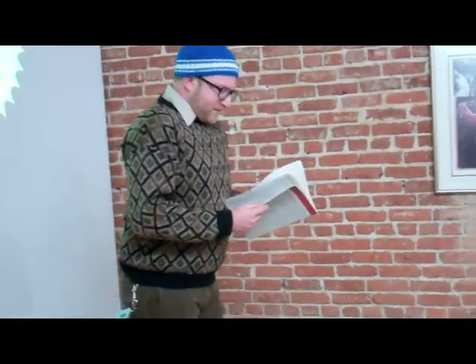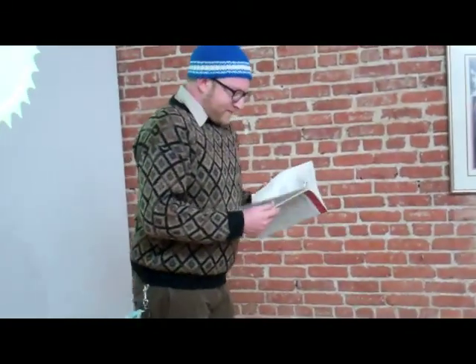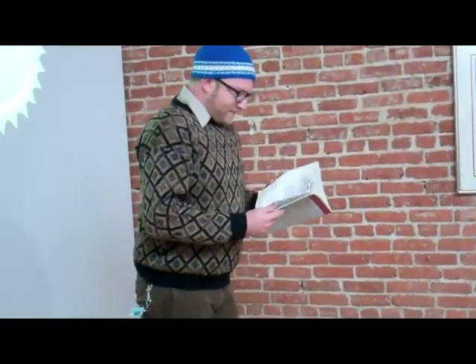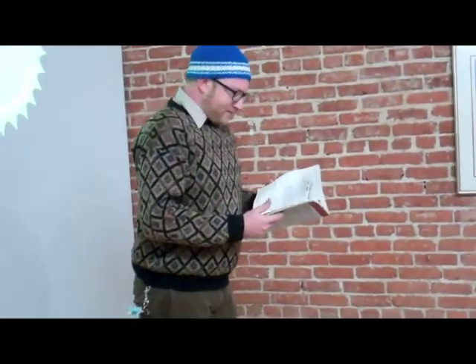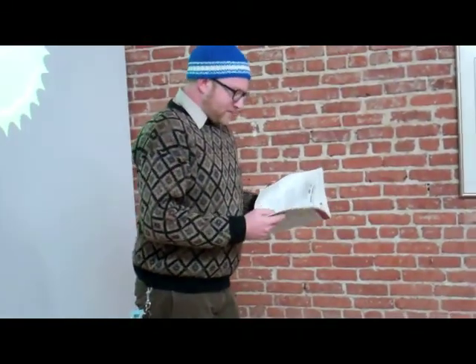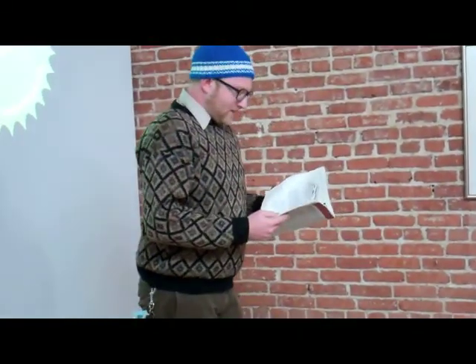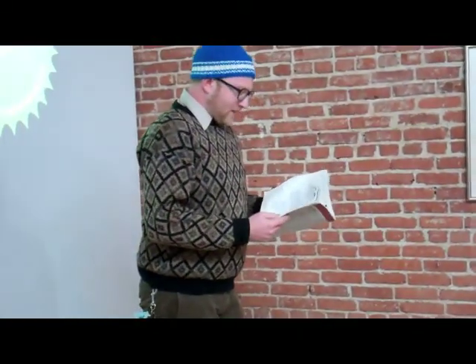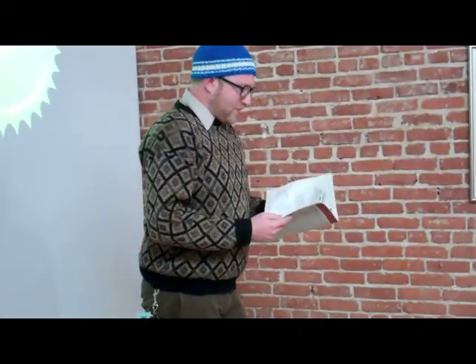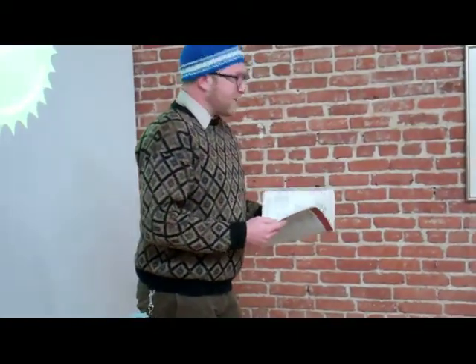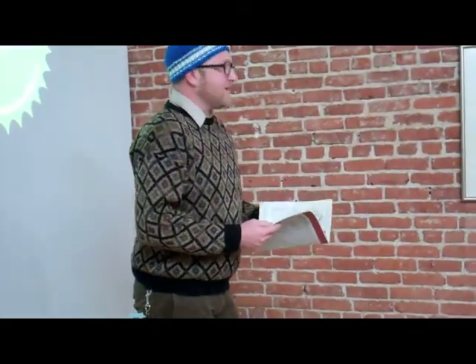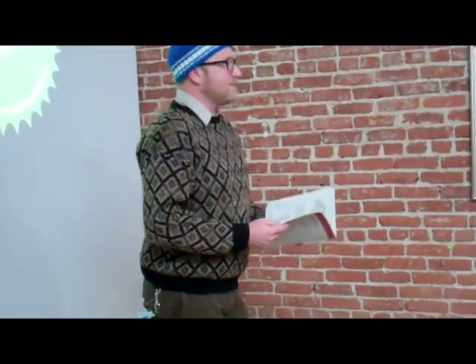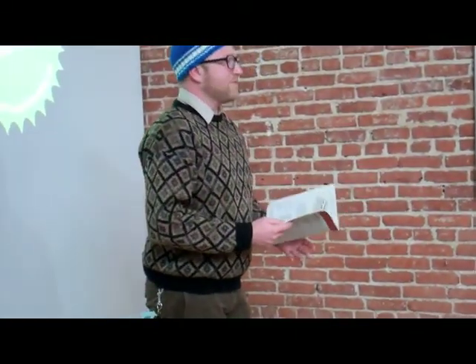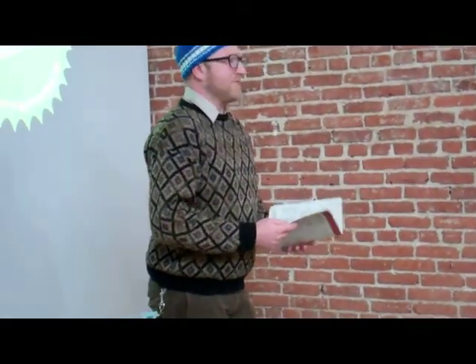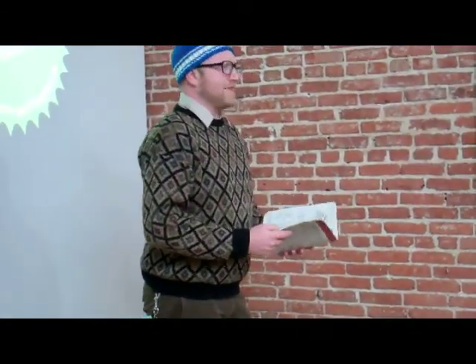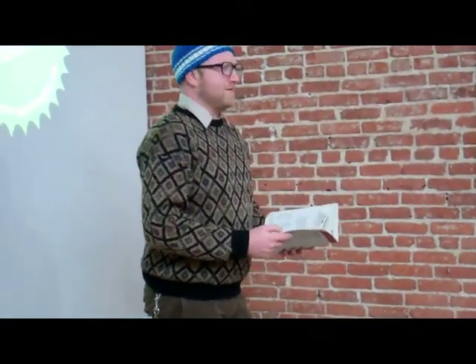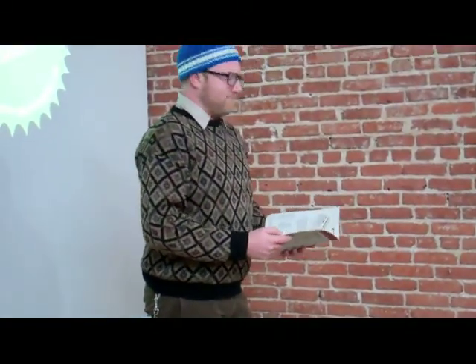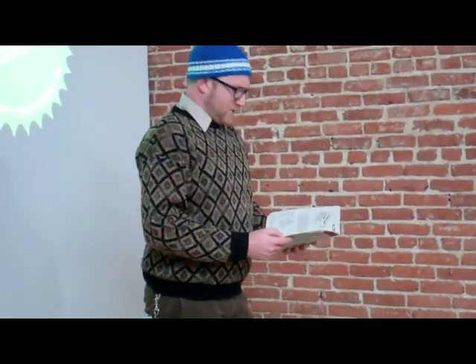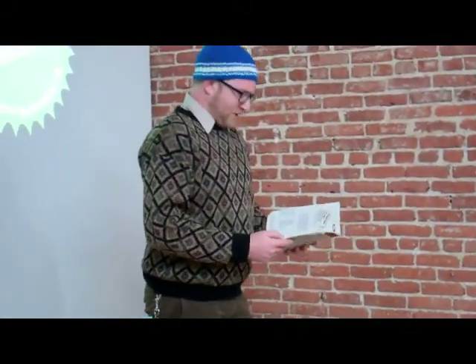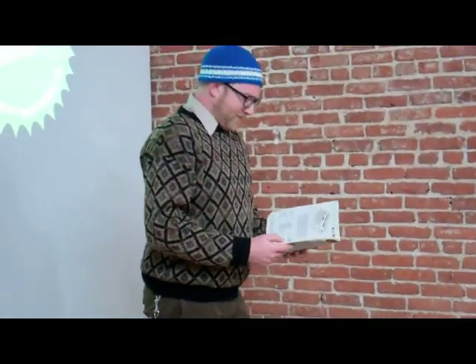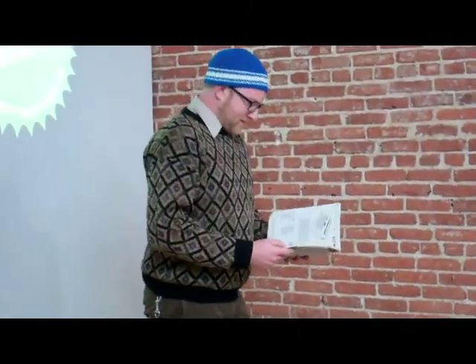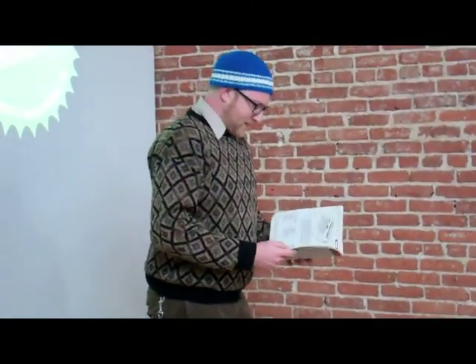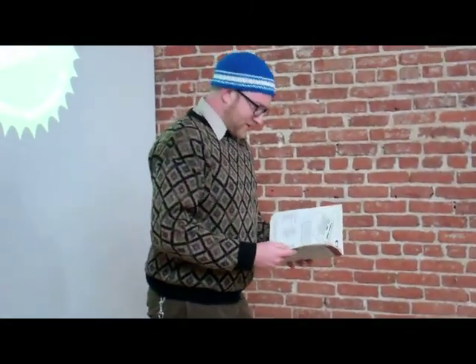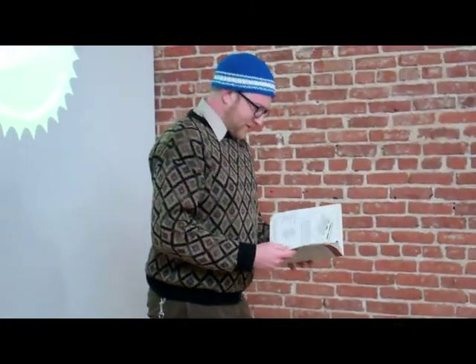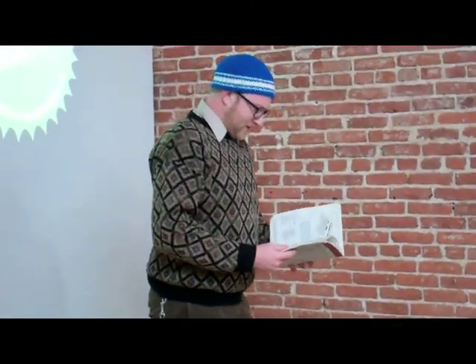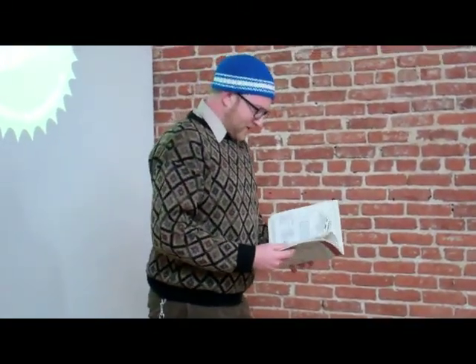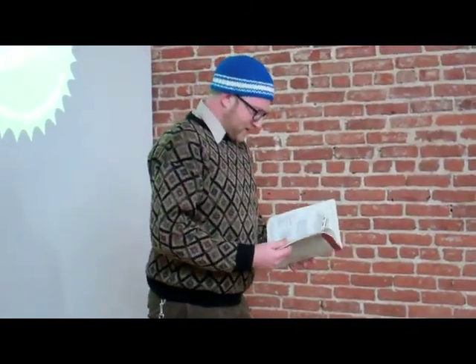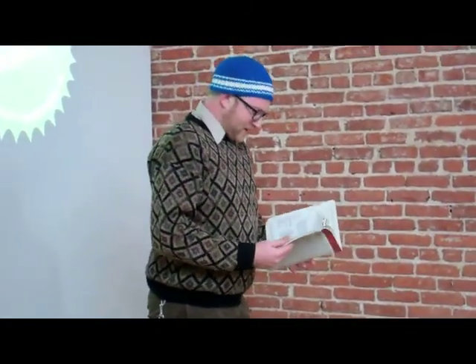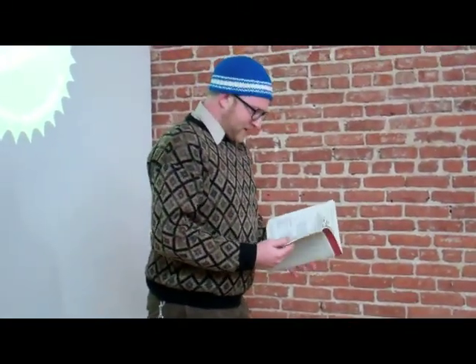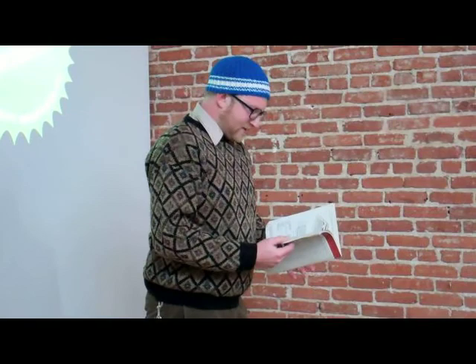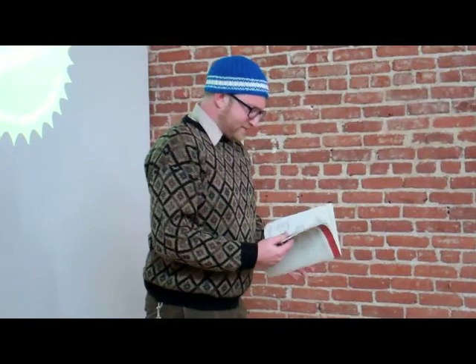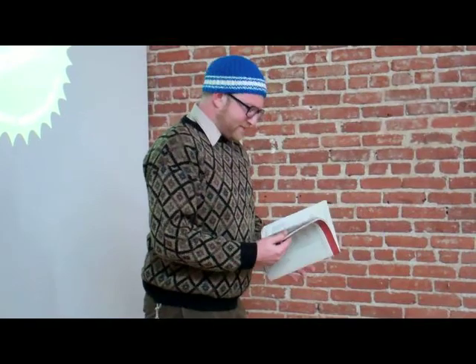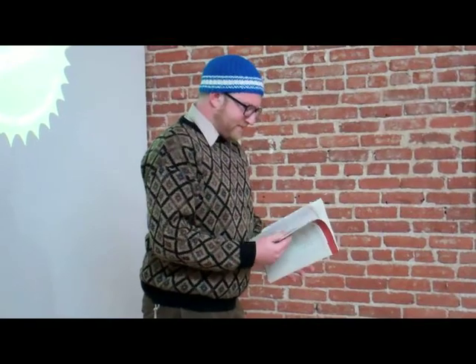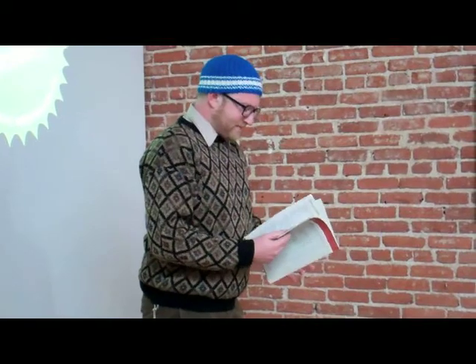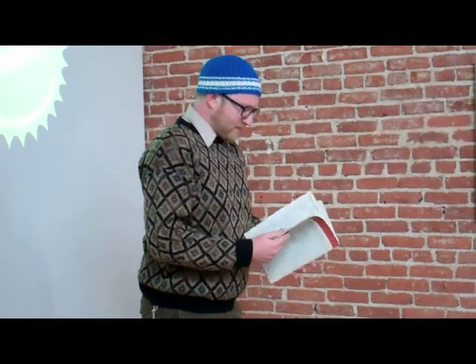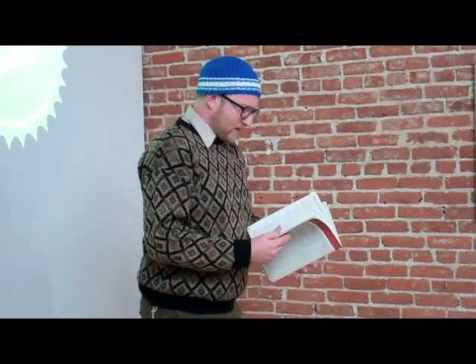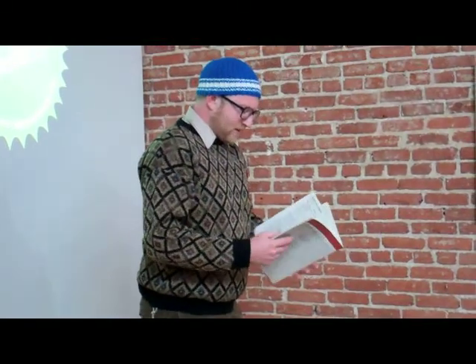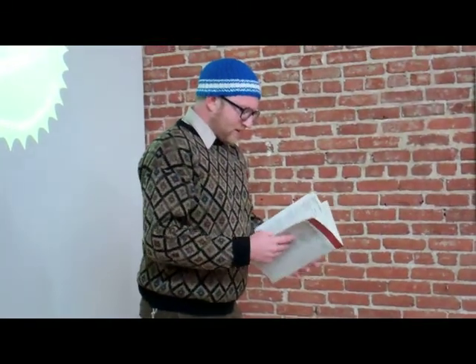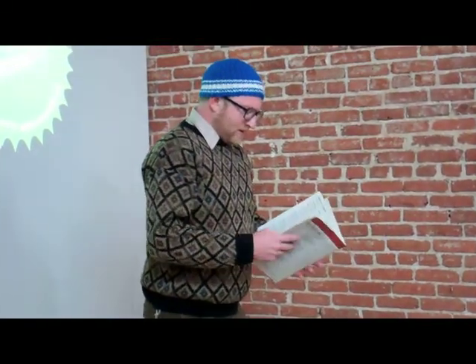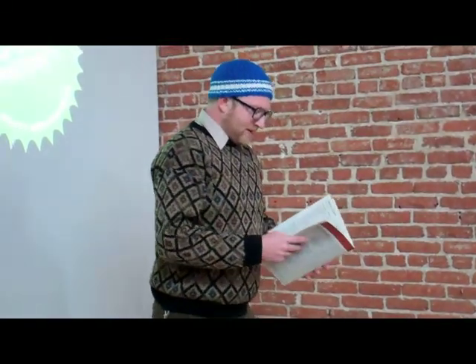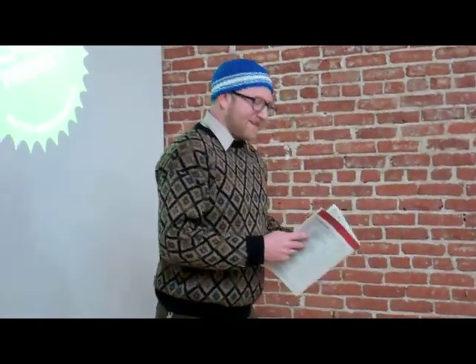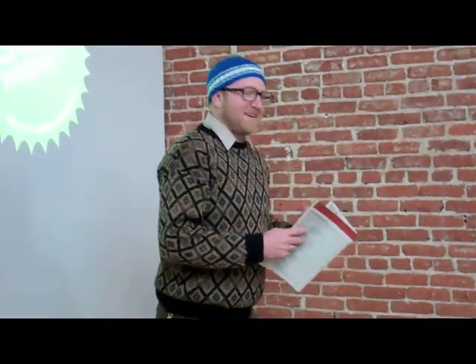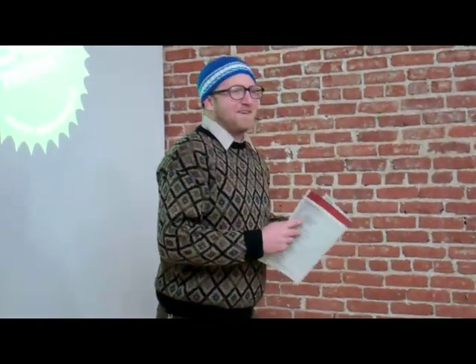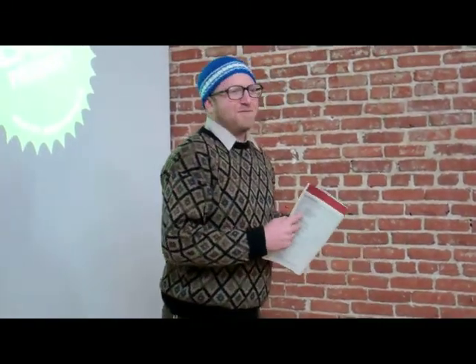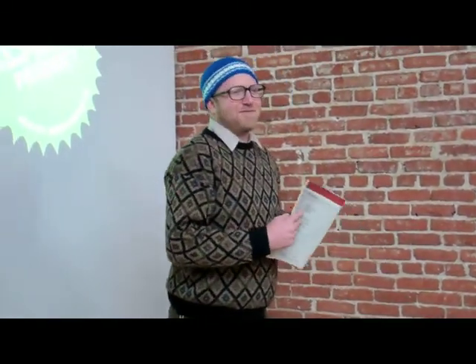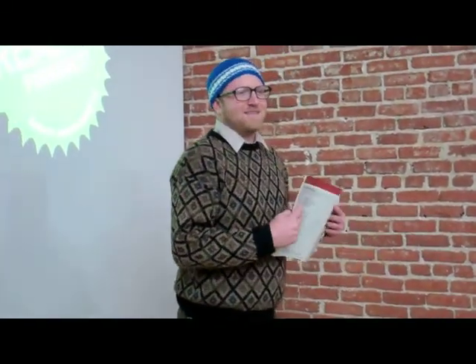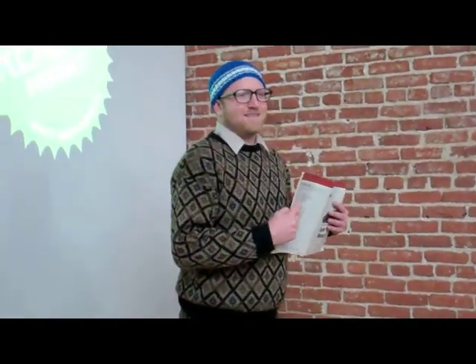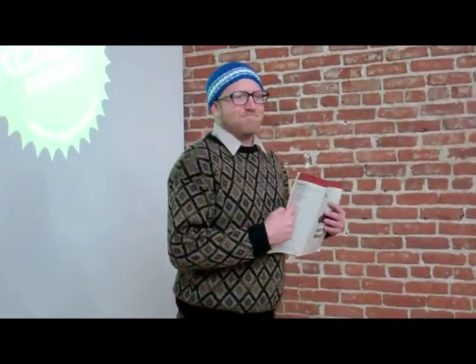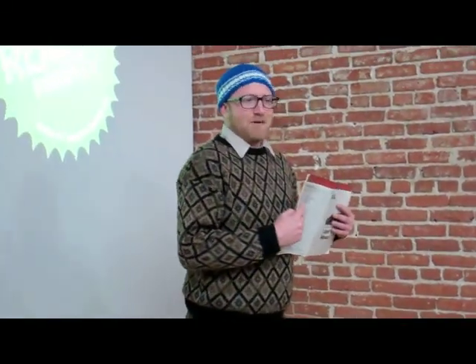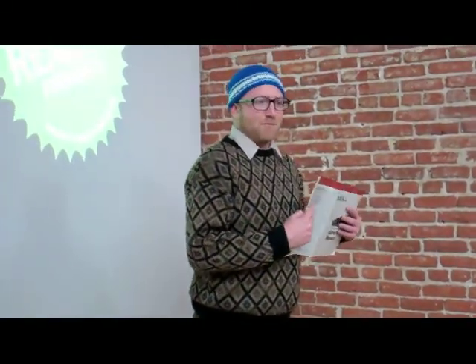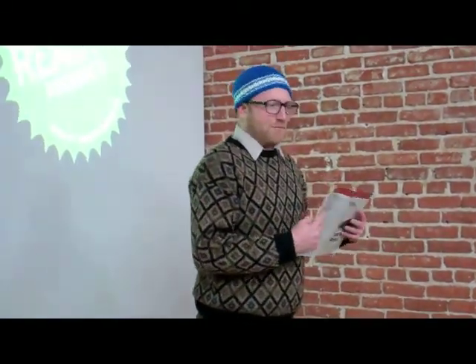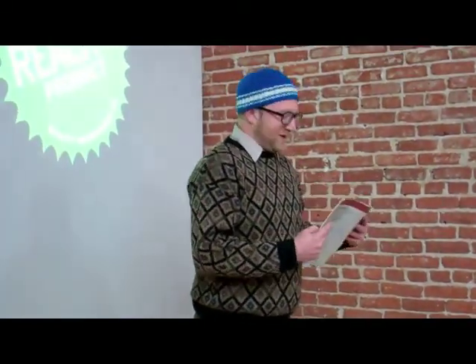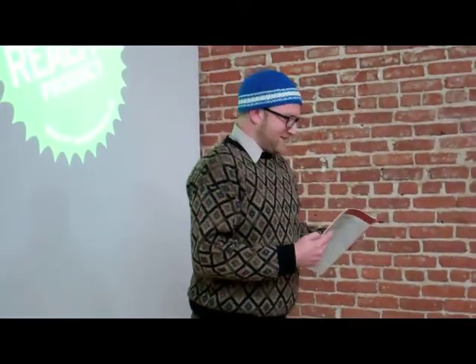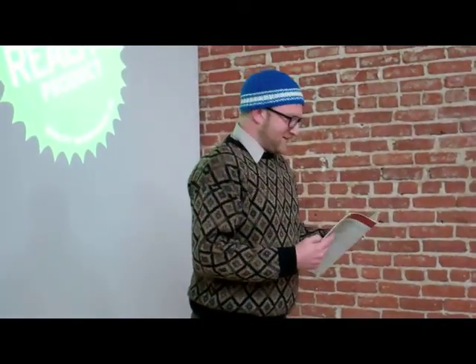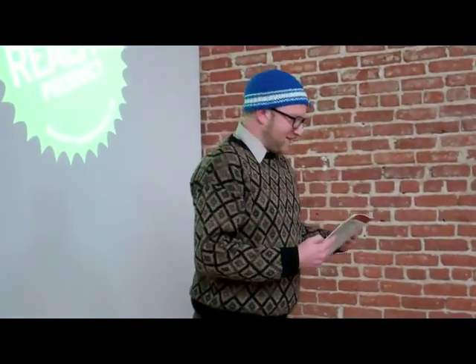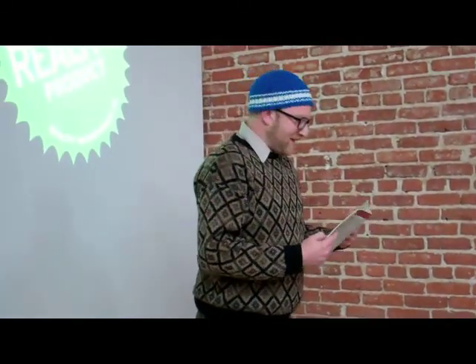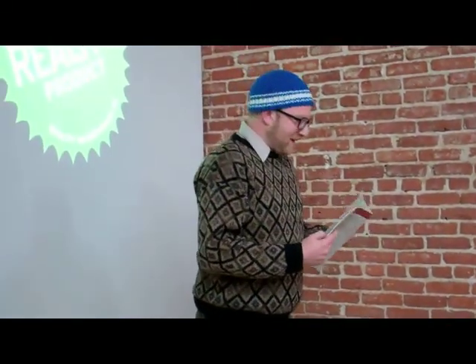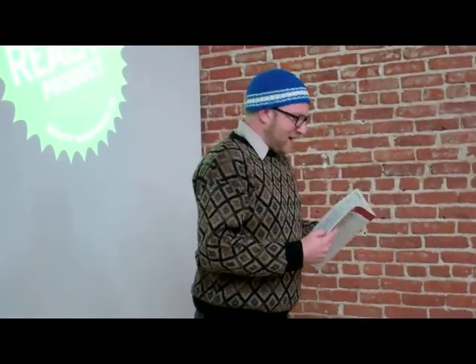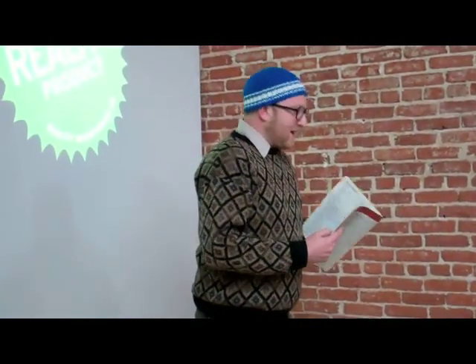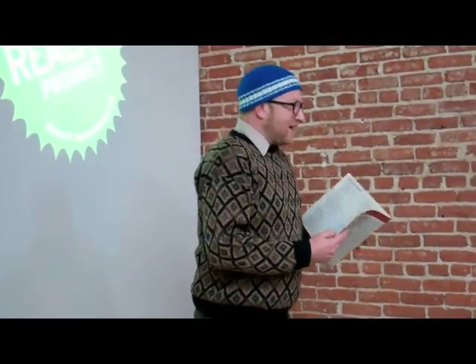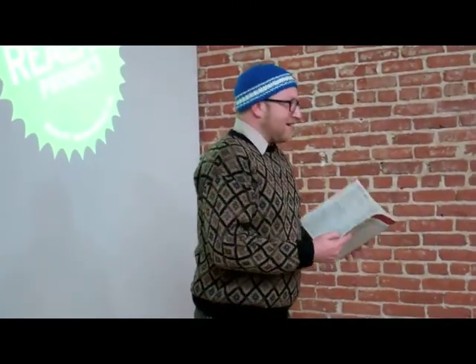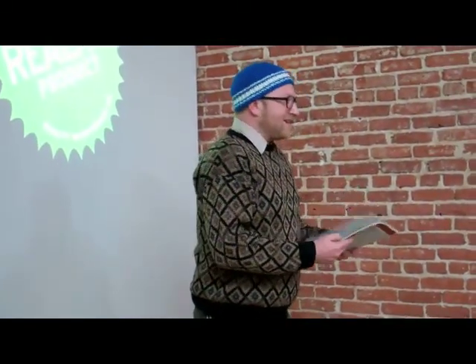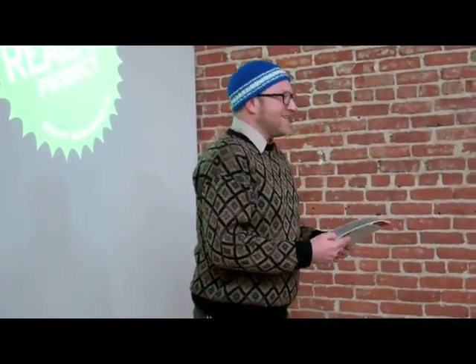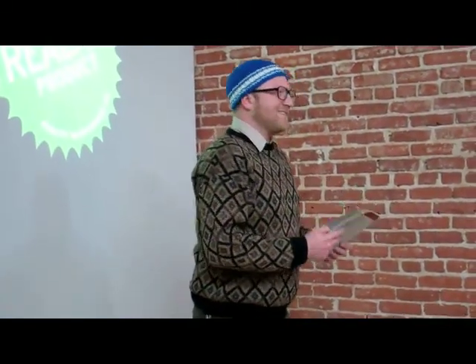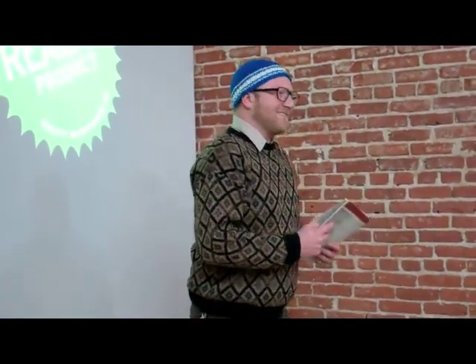Thanks. I'm really, really nervous, actually. Love you! Thank you. That's helpful, actually. Everyone give Patrick another round.